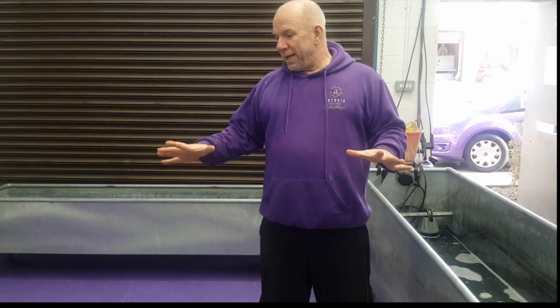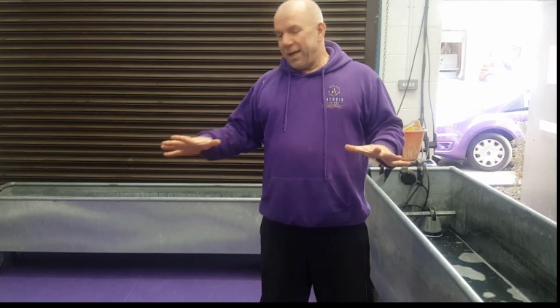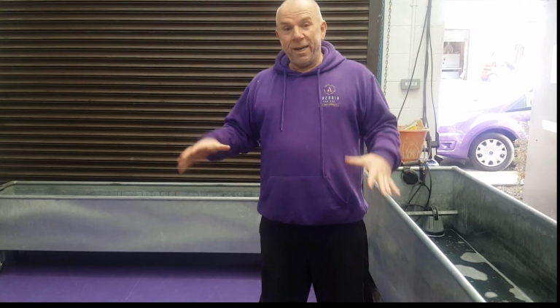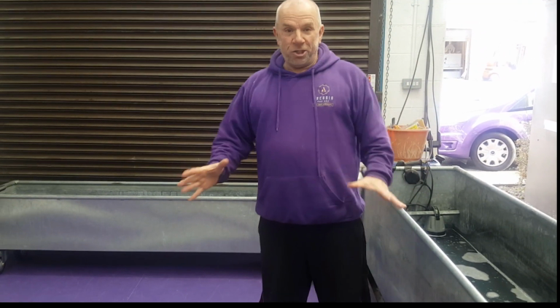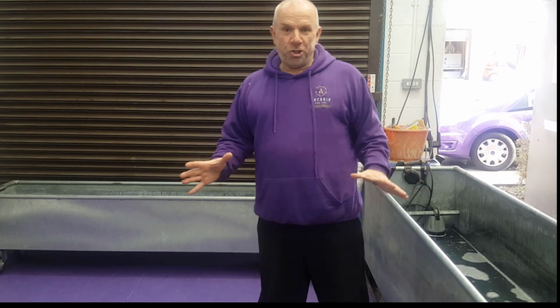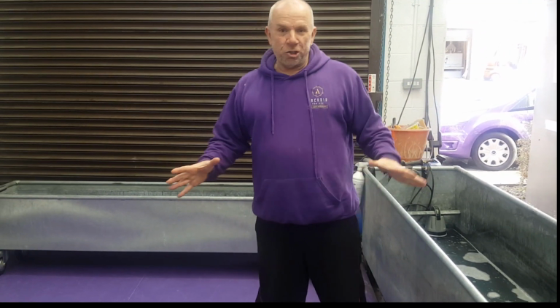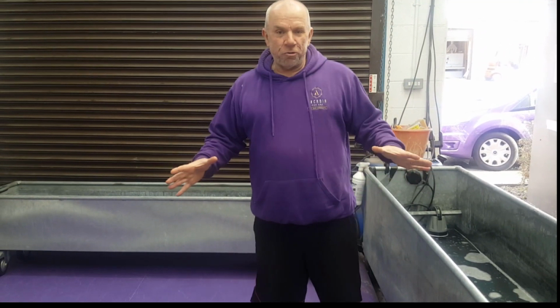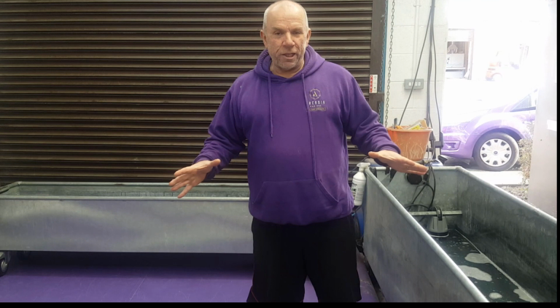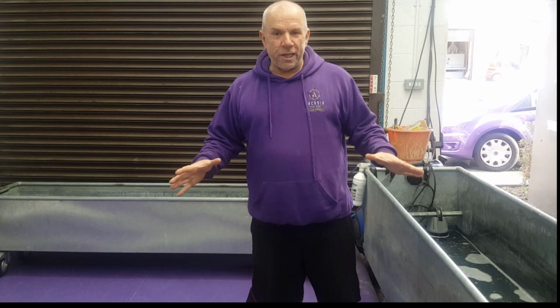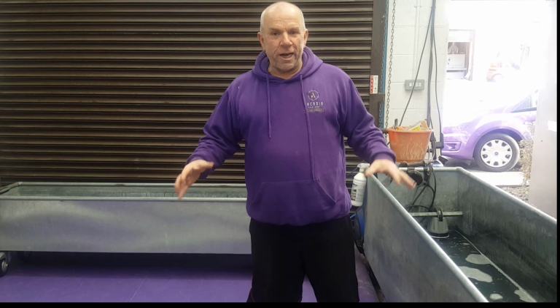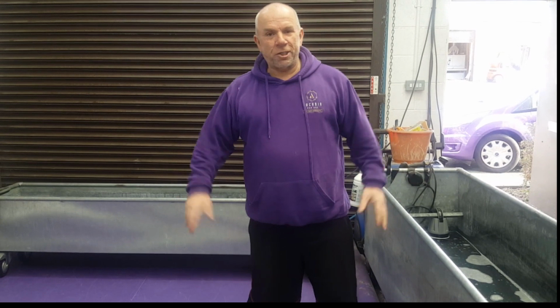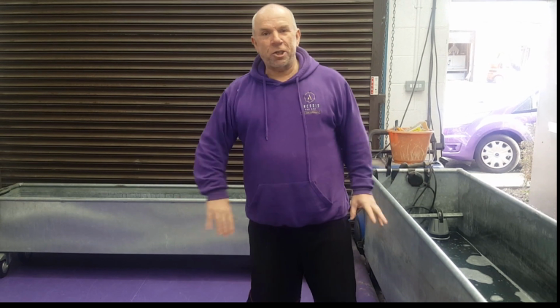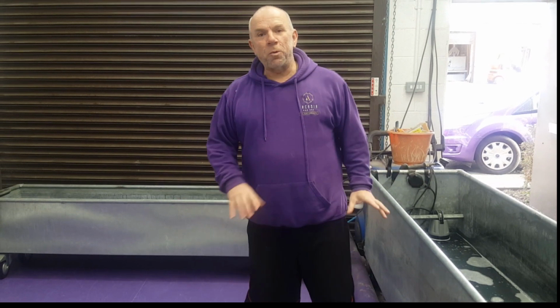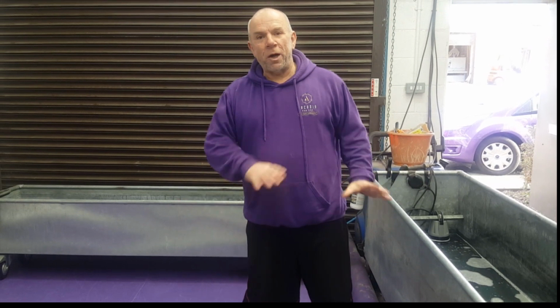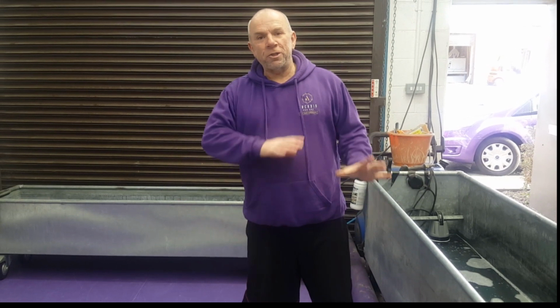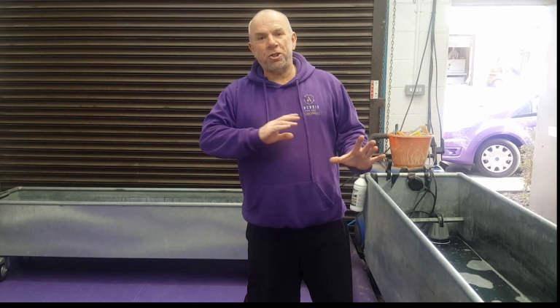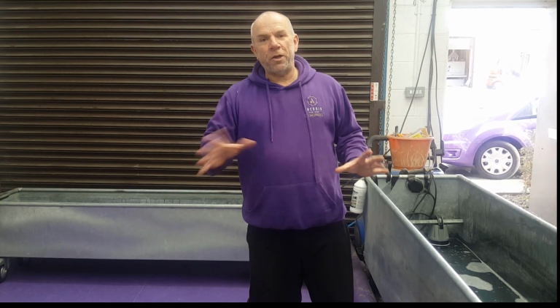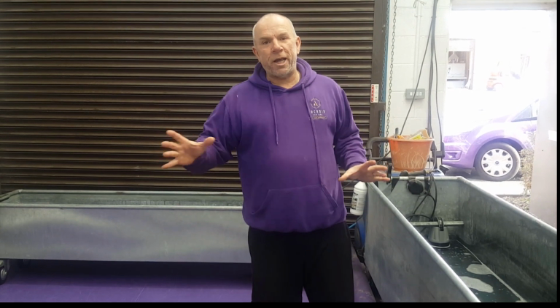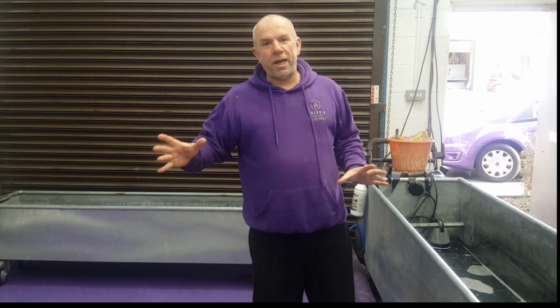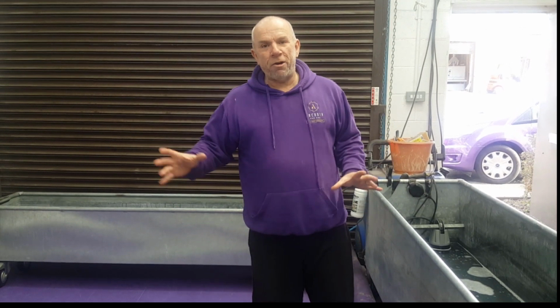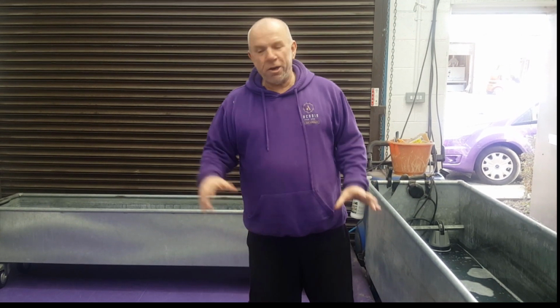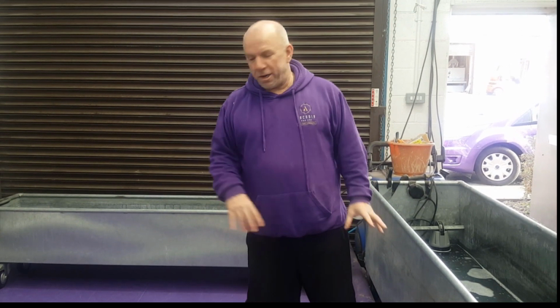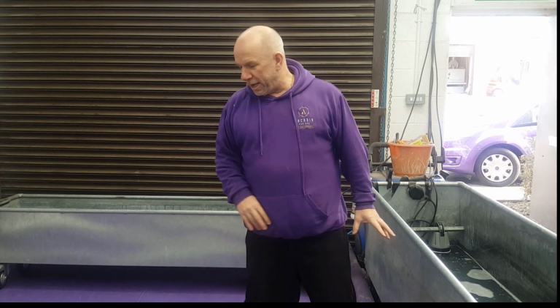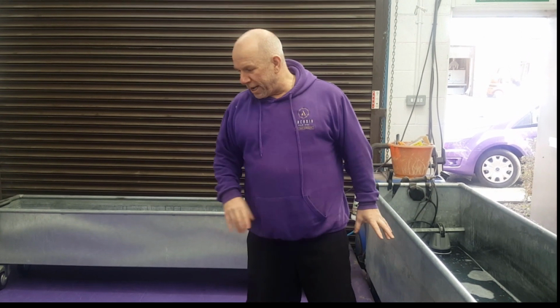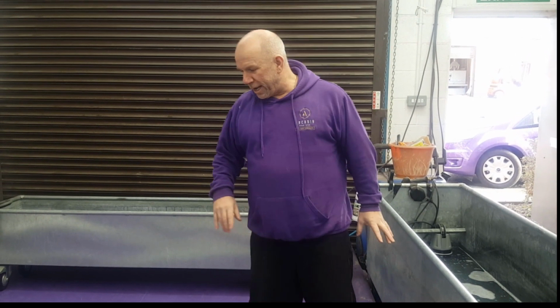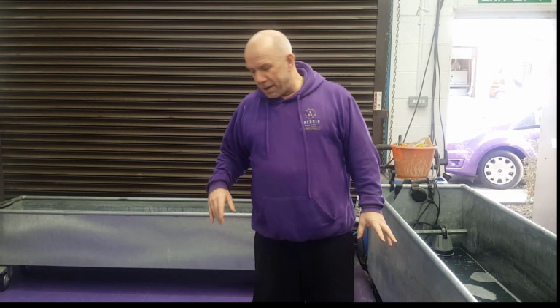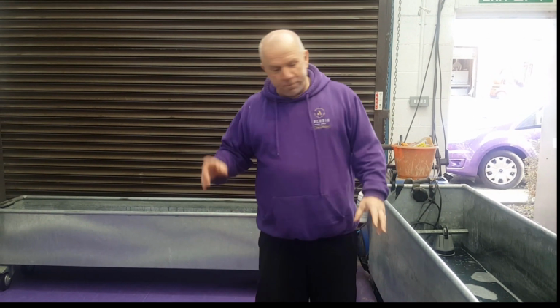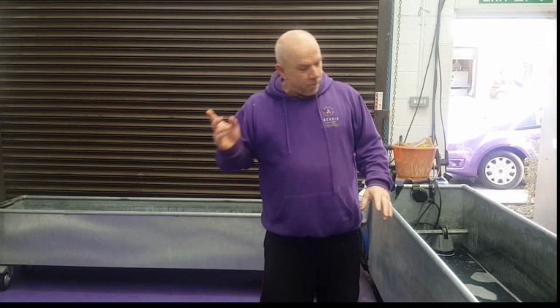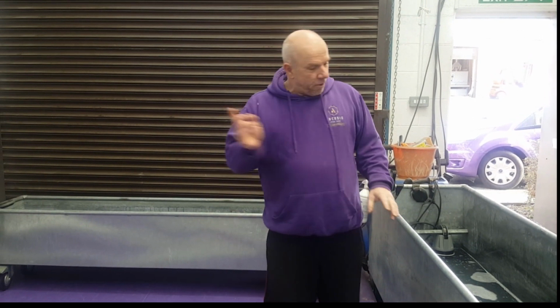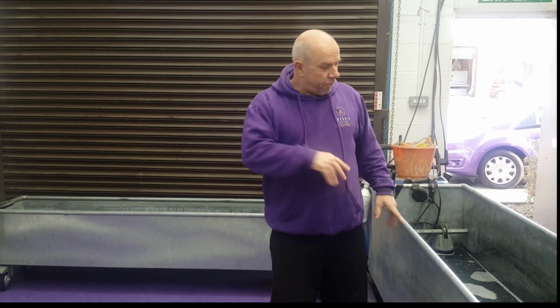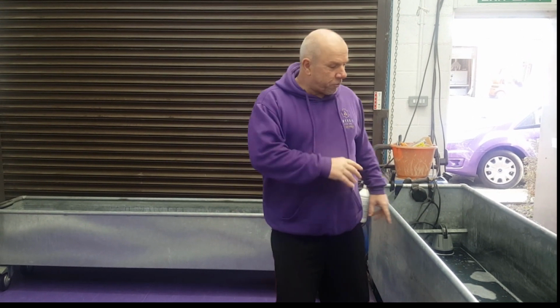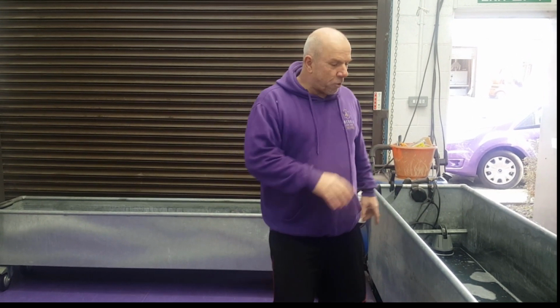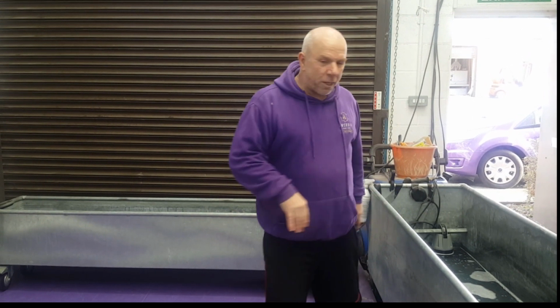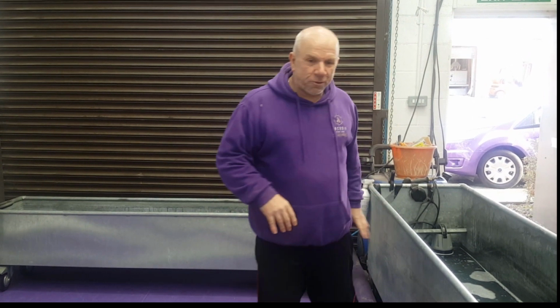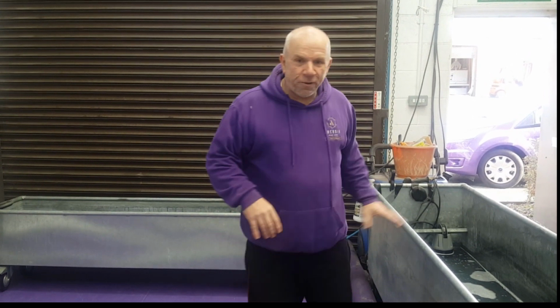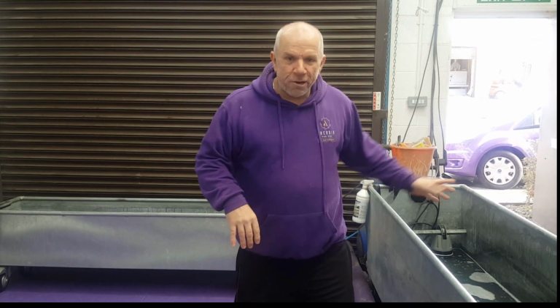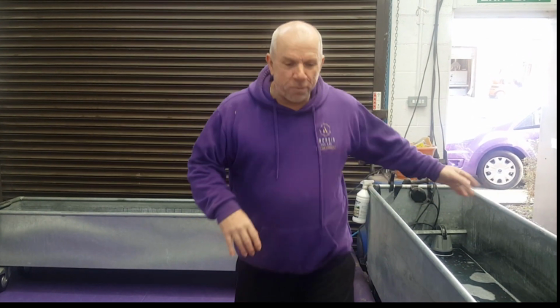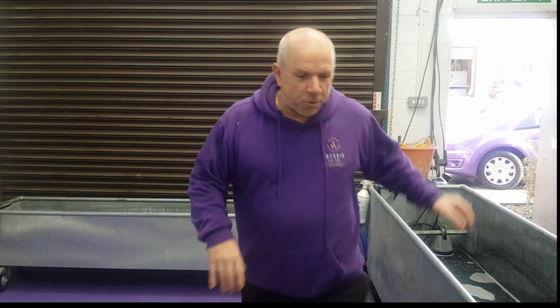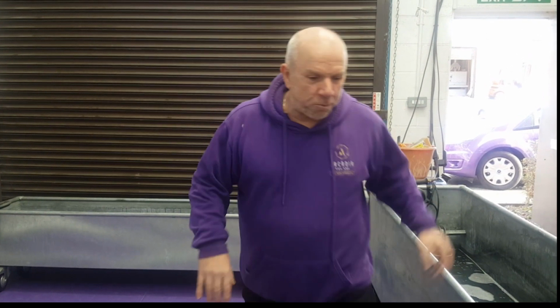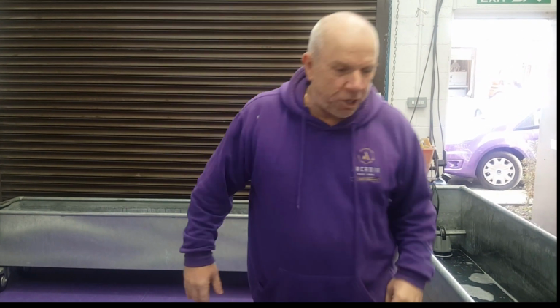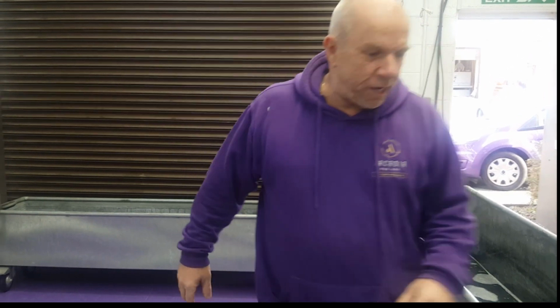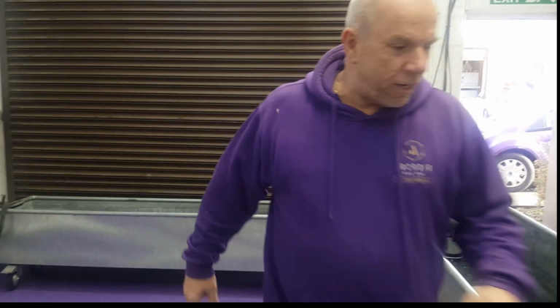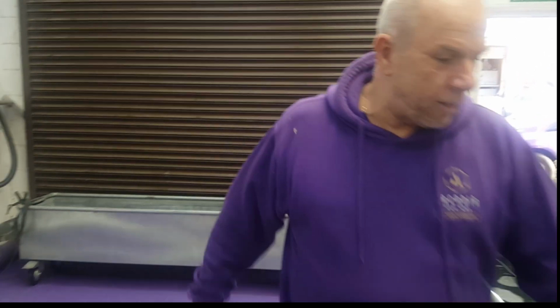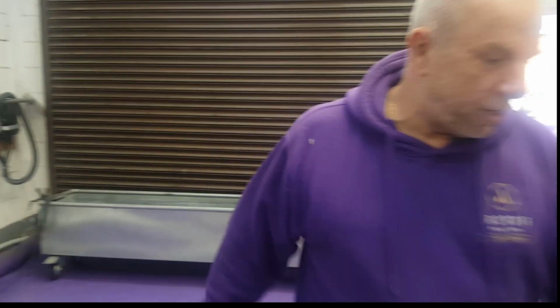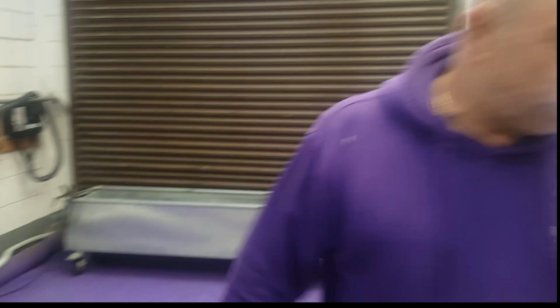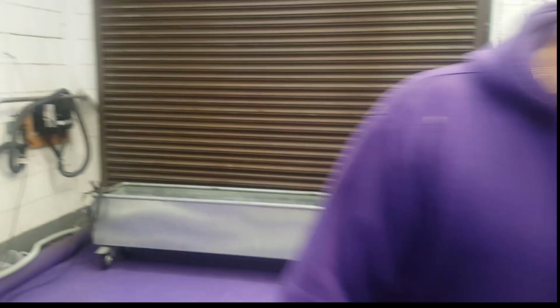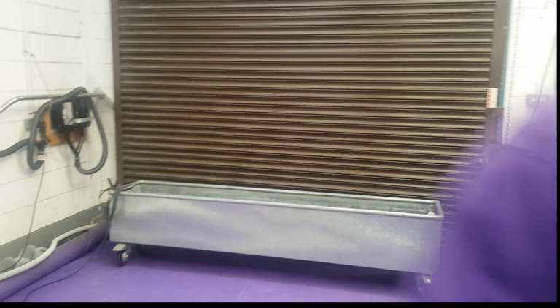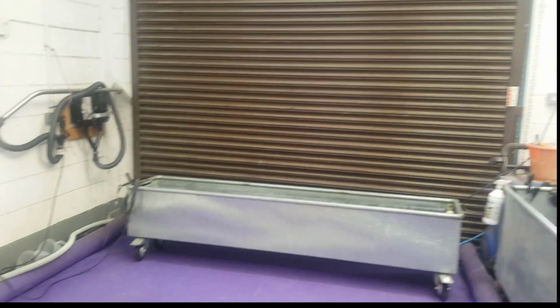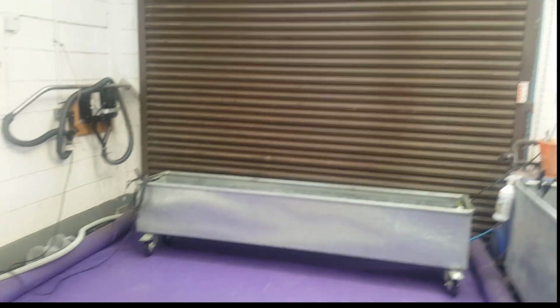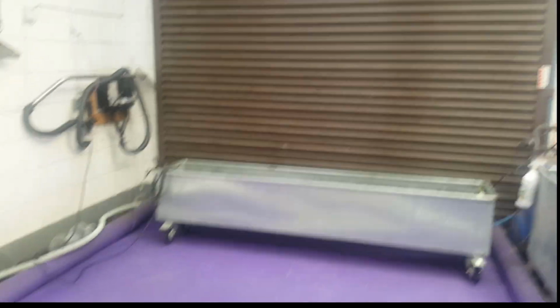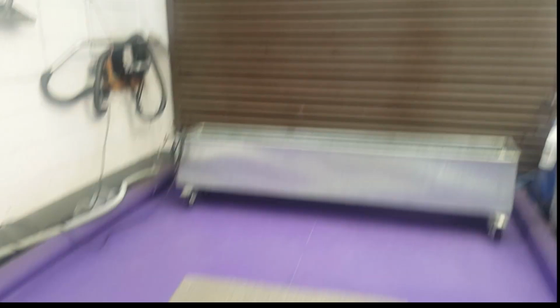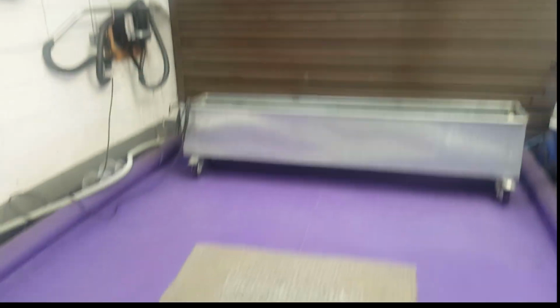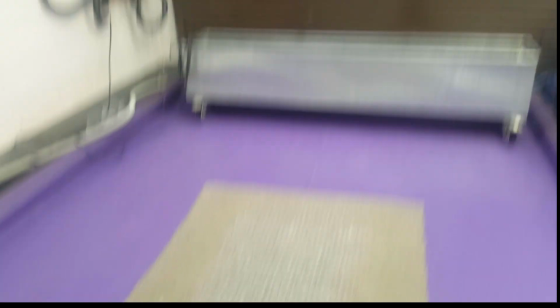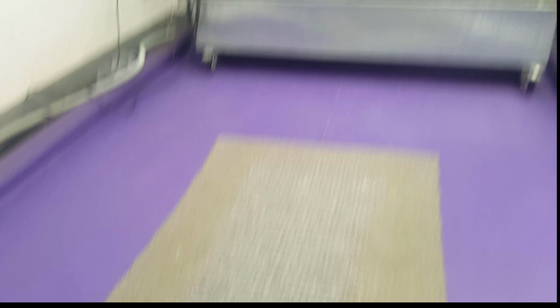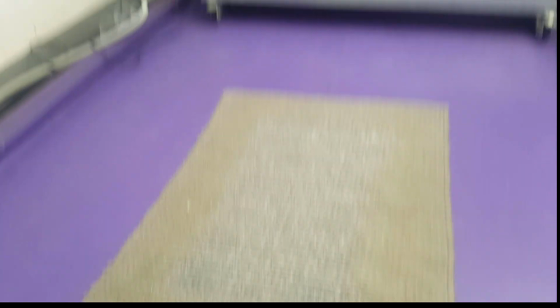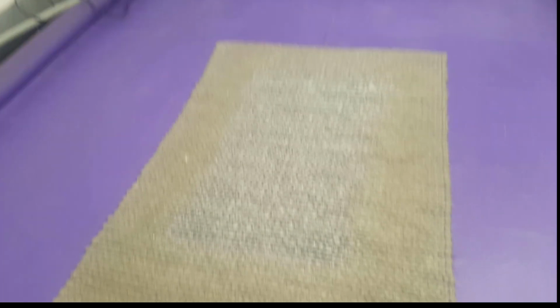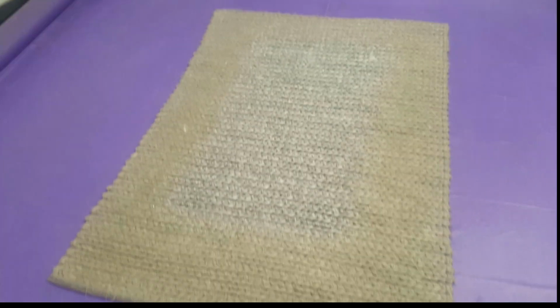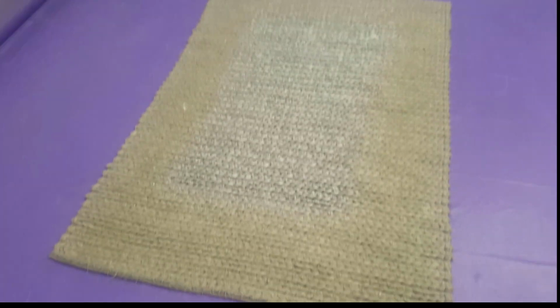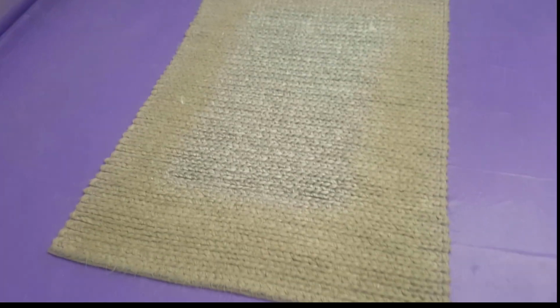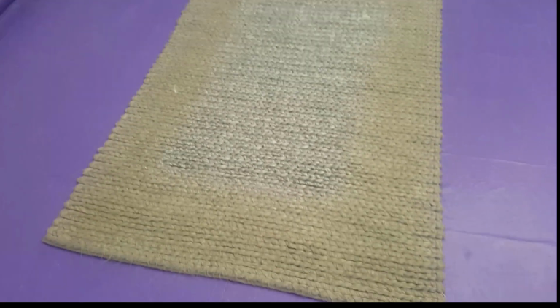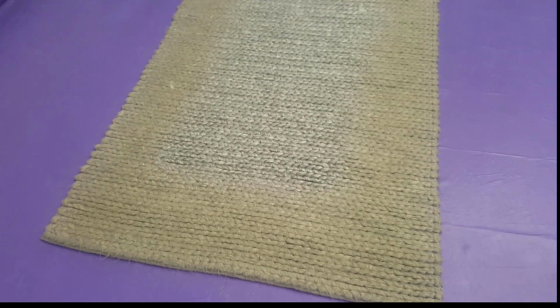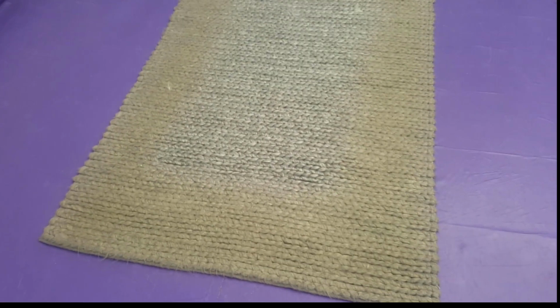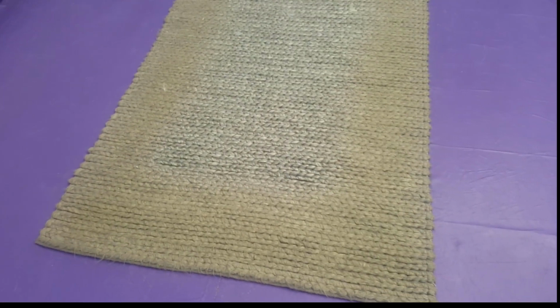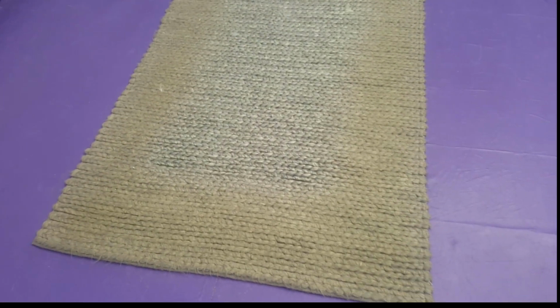And it should look really nice, so I'll show you later on. First of all, let's fire up this machine and just show you how turbulent it can be.